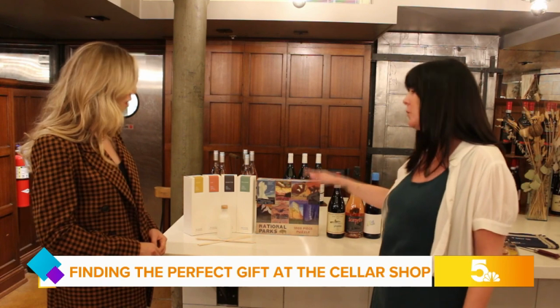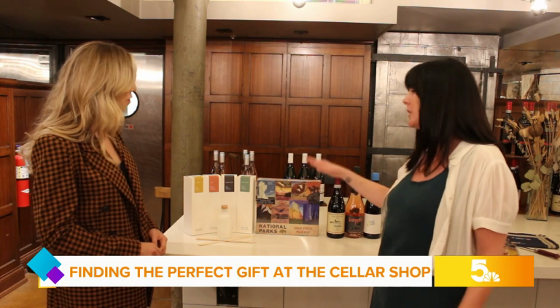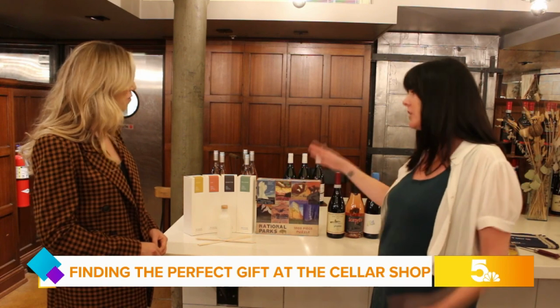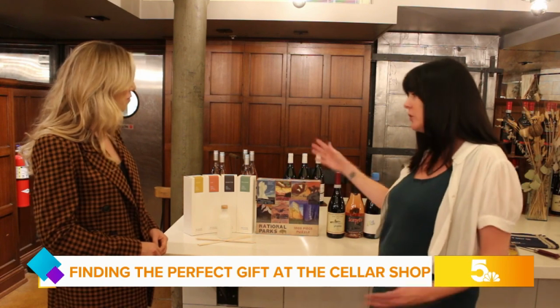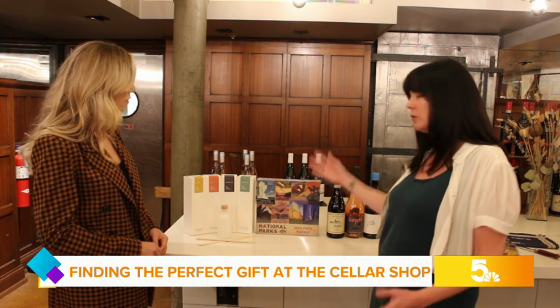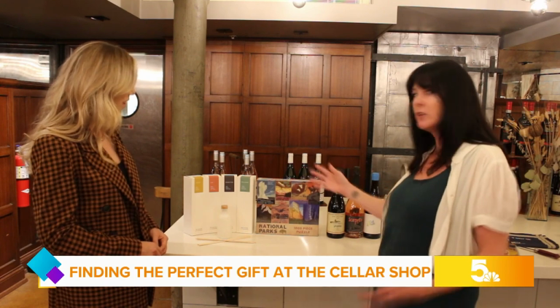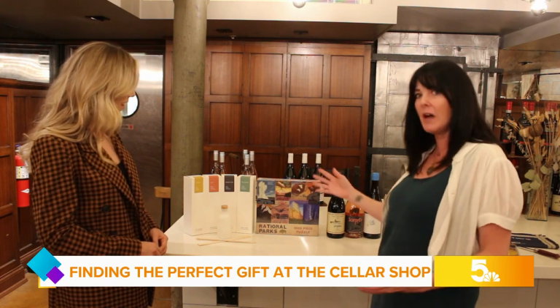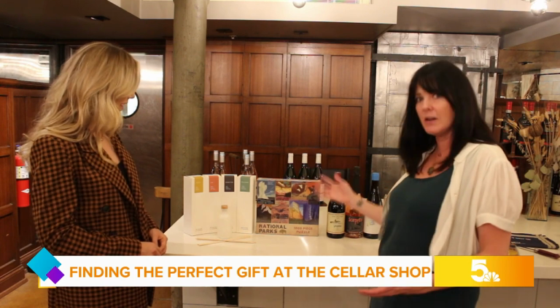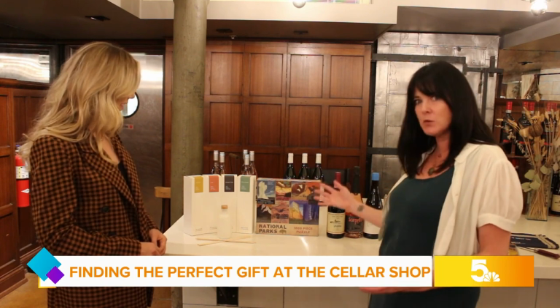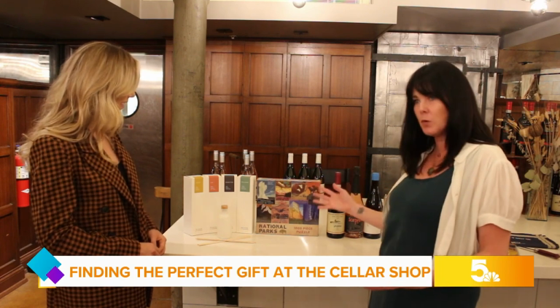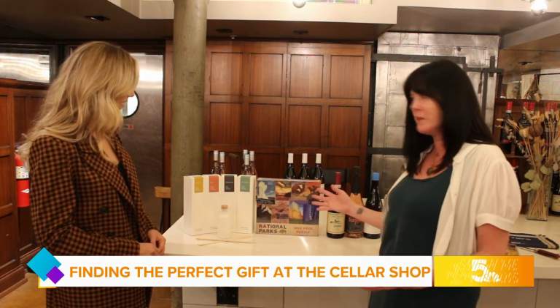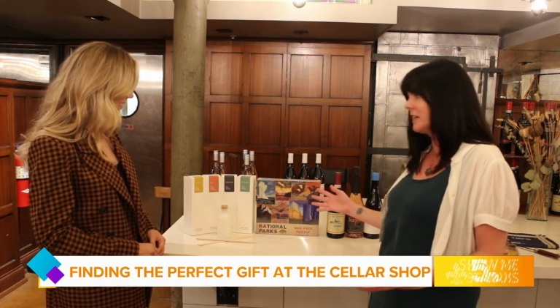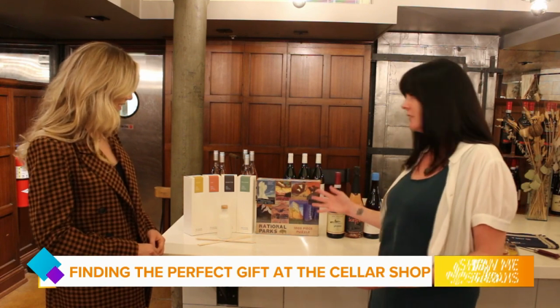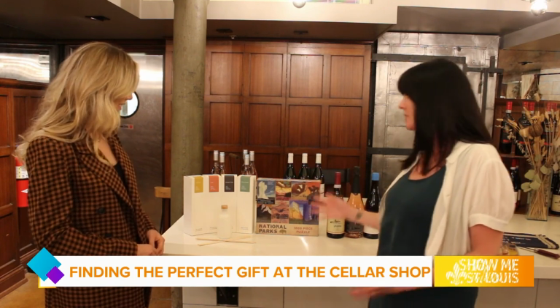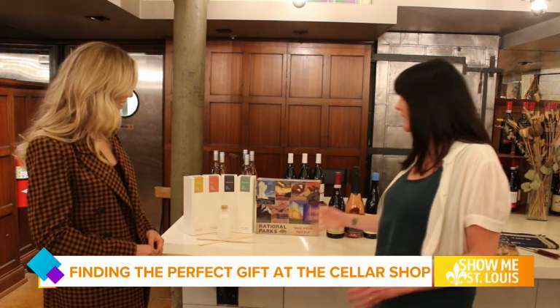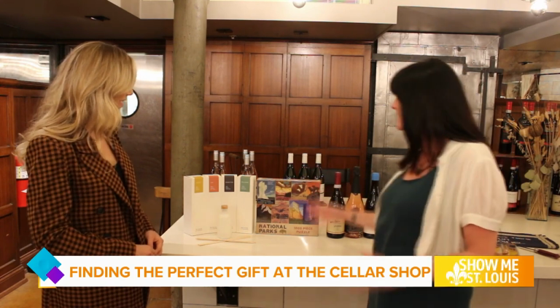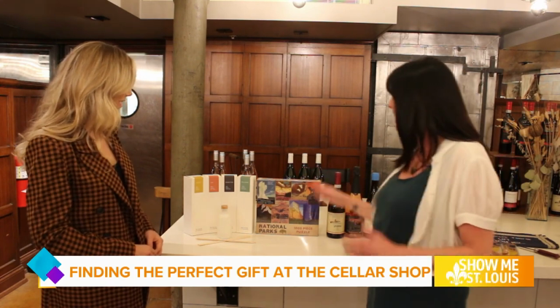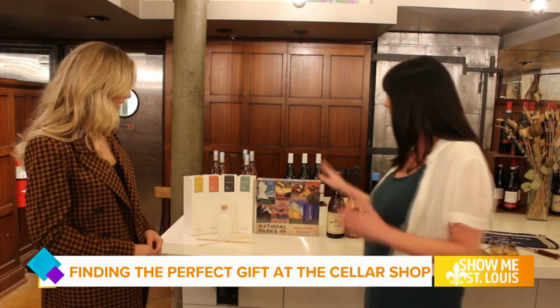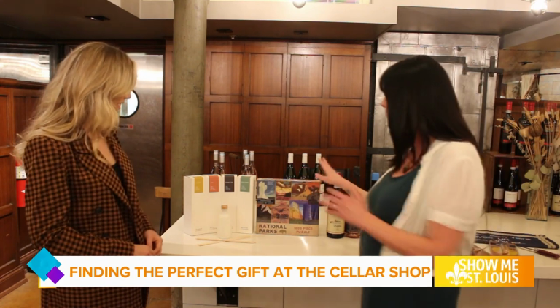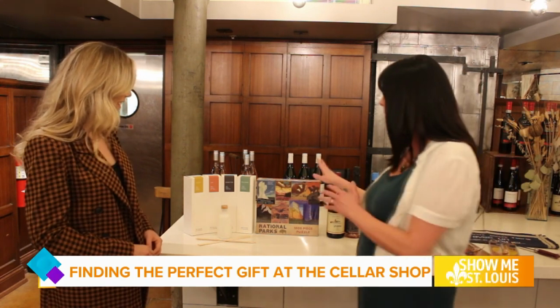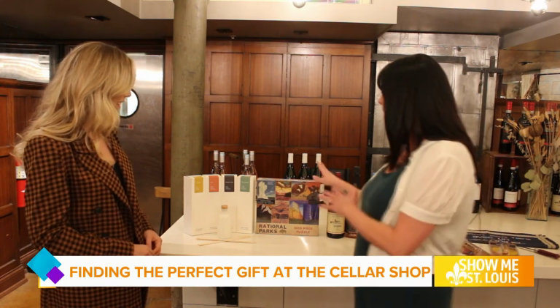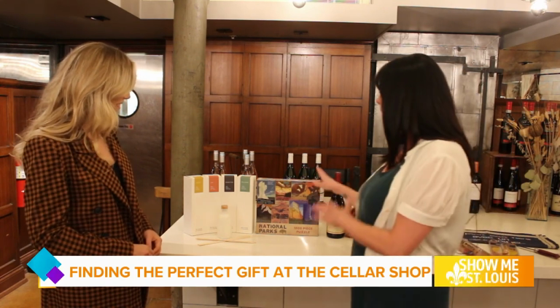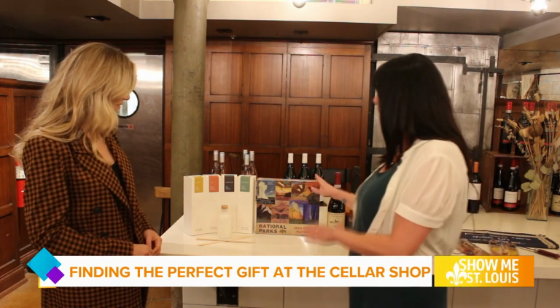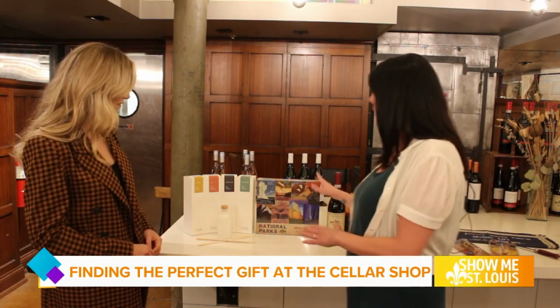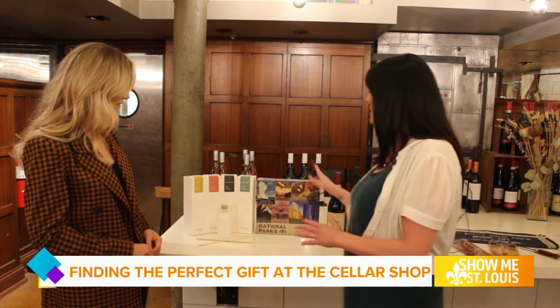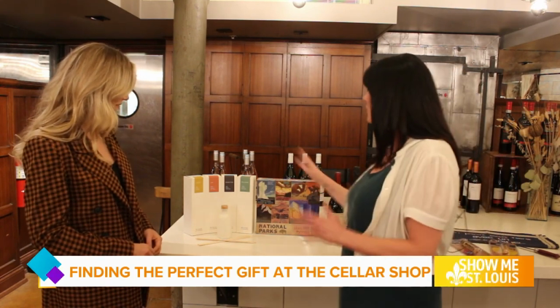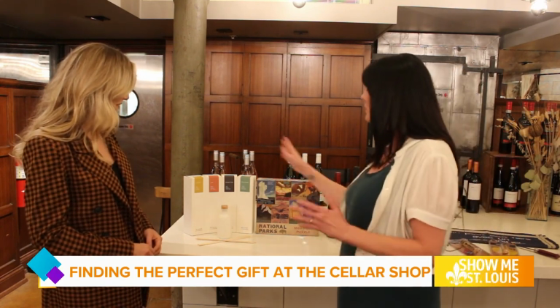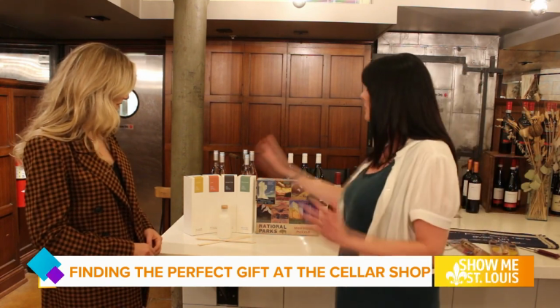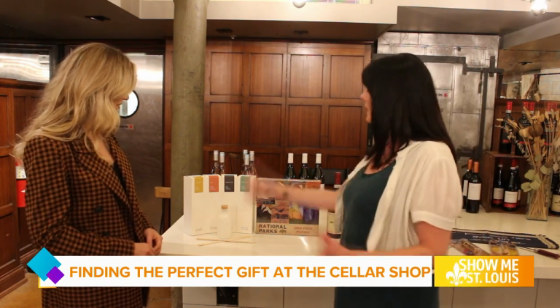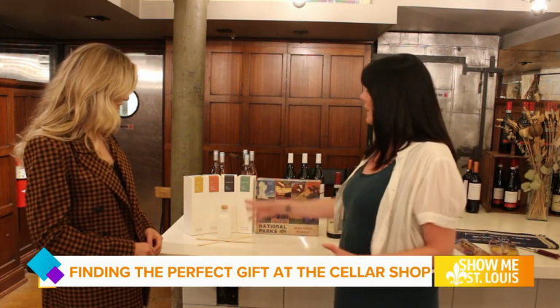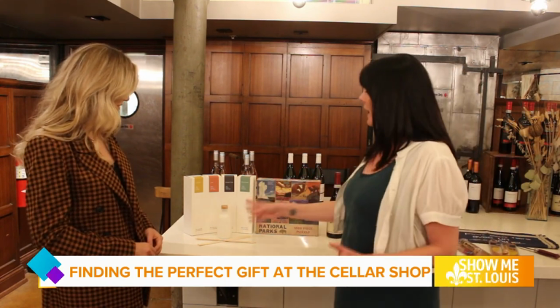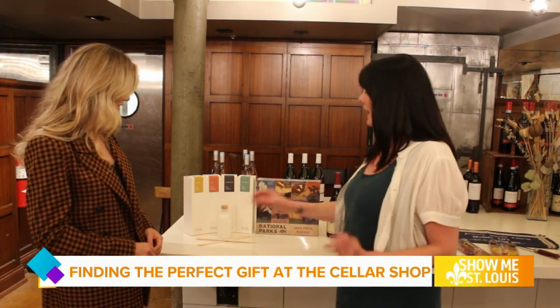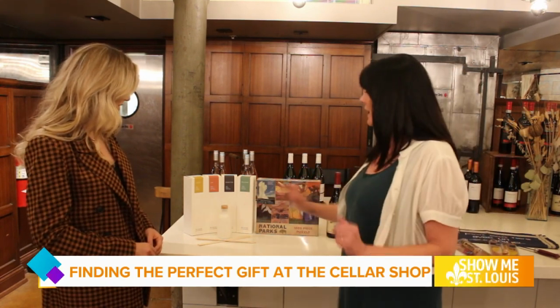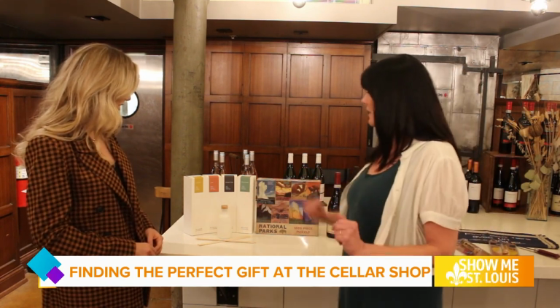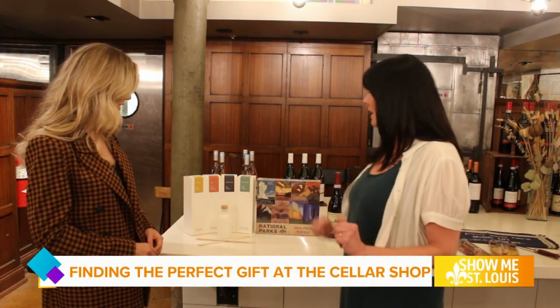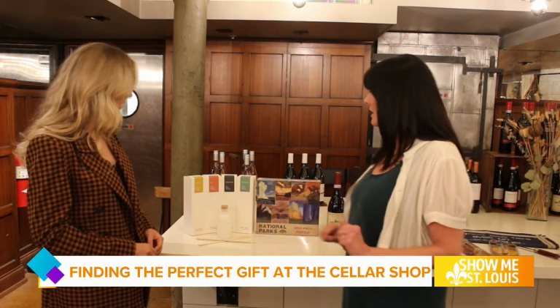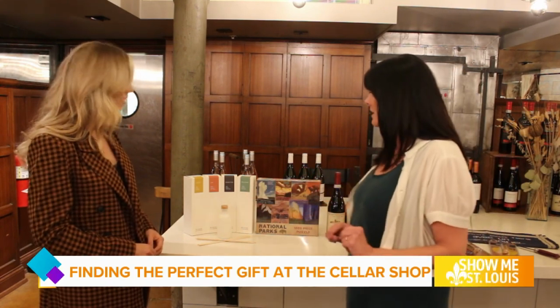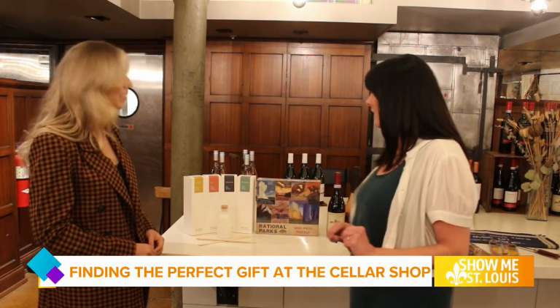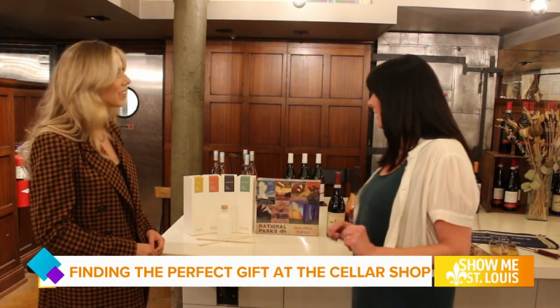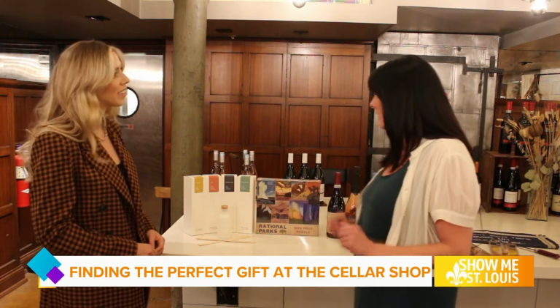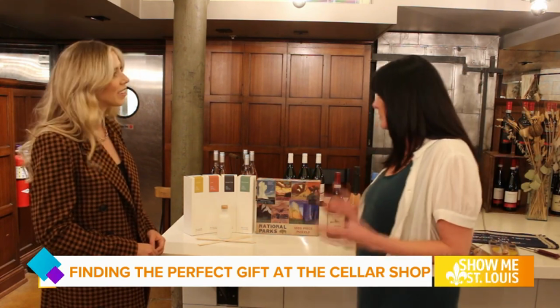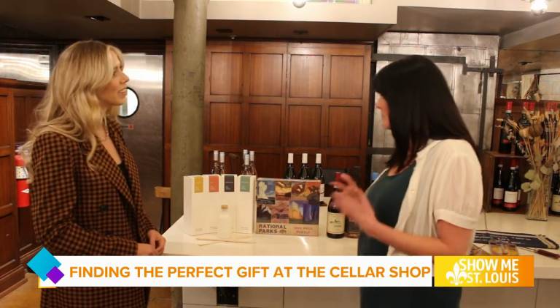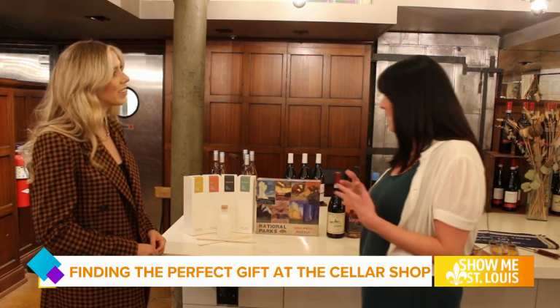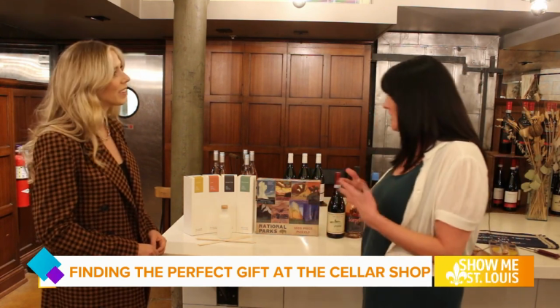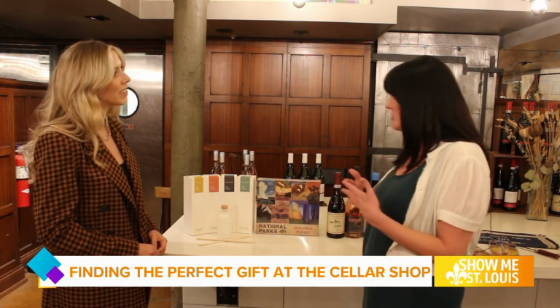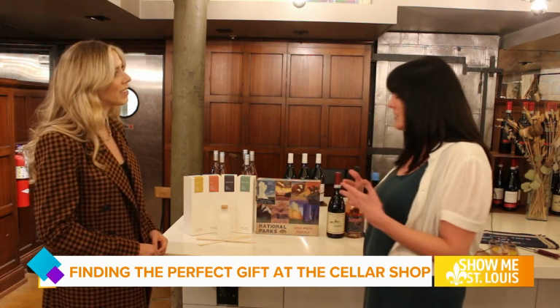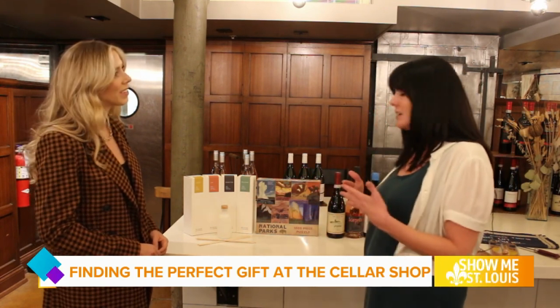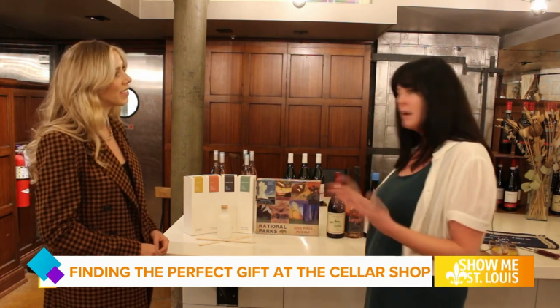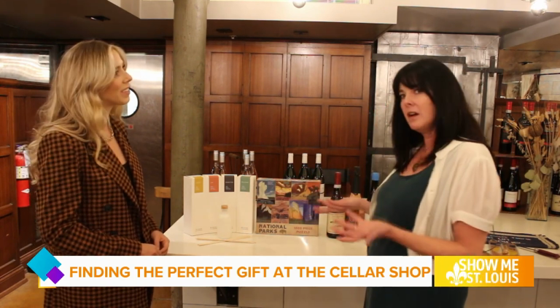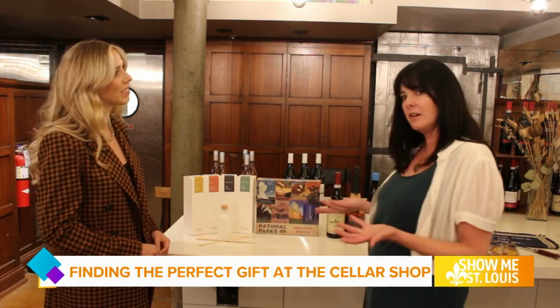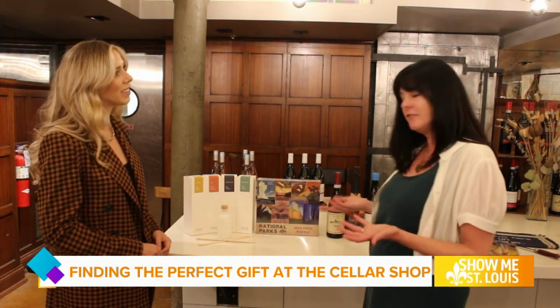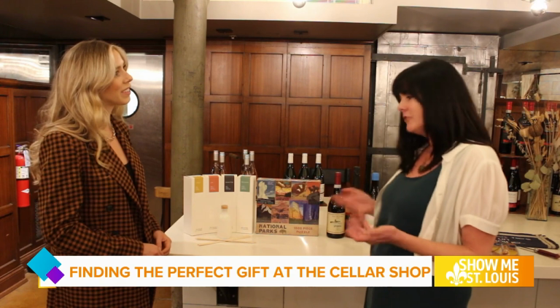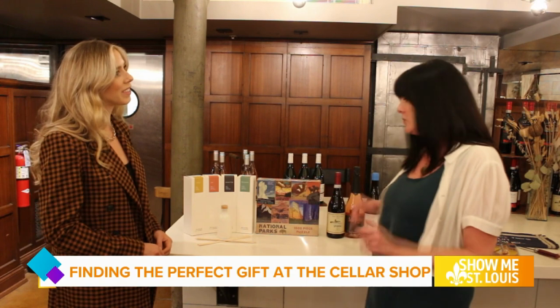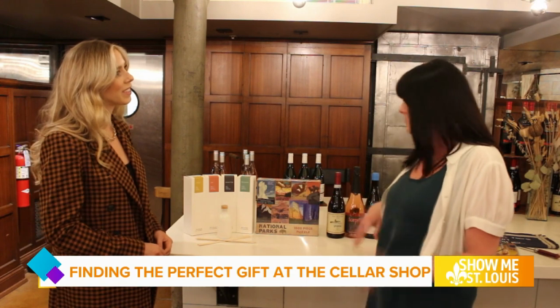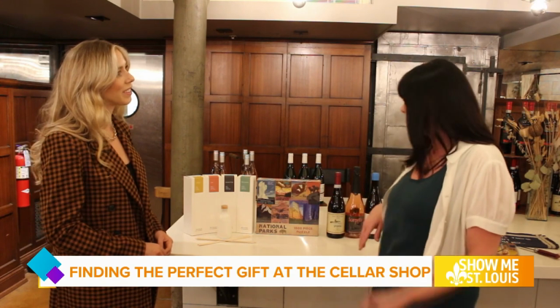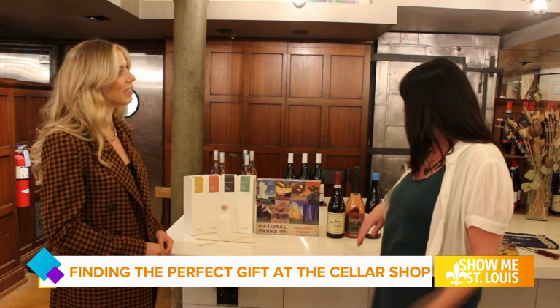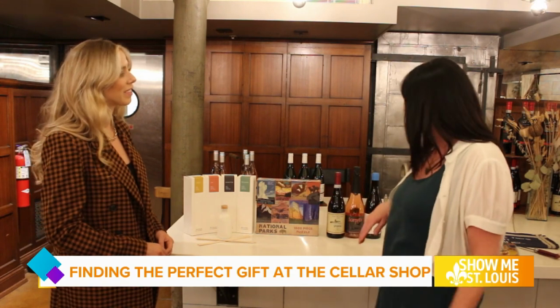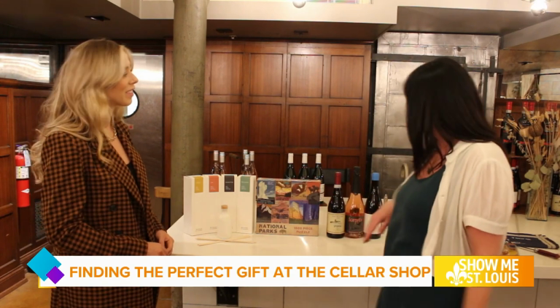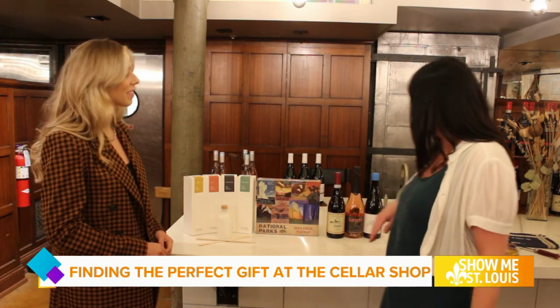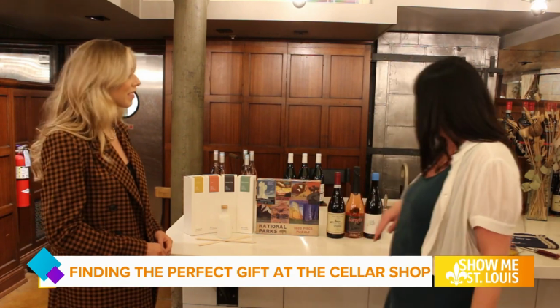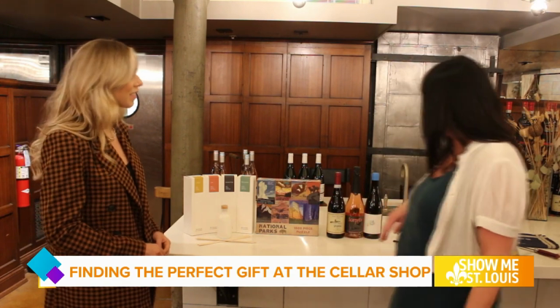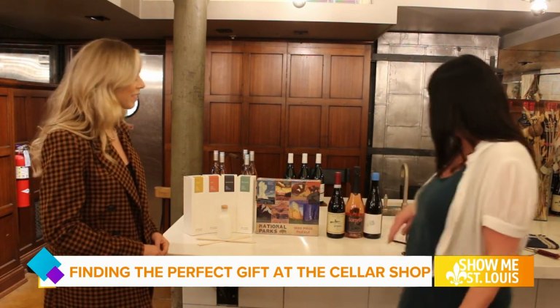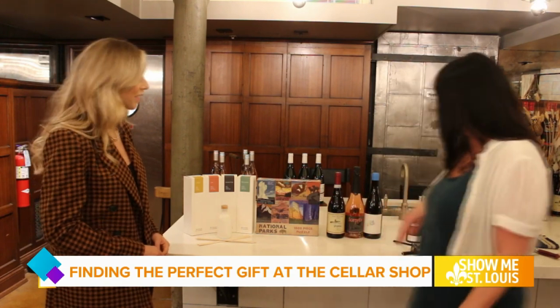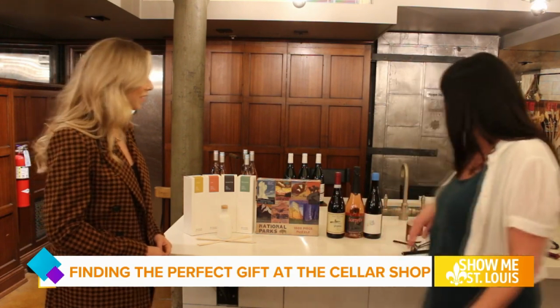What a cute little housewarming gift, right? To have a puzzle and a matching reed infuser.